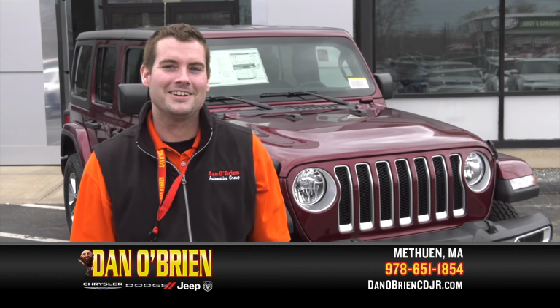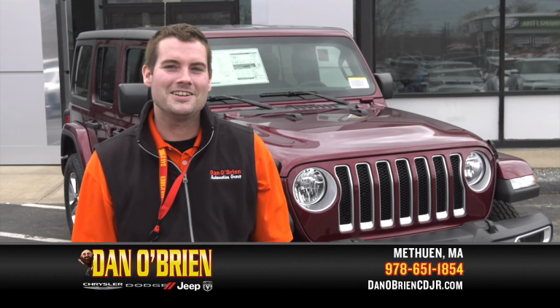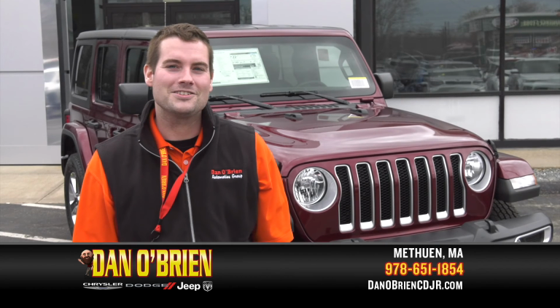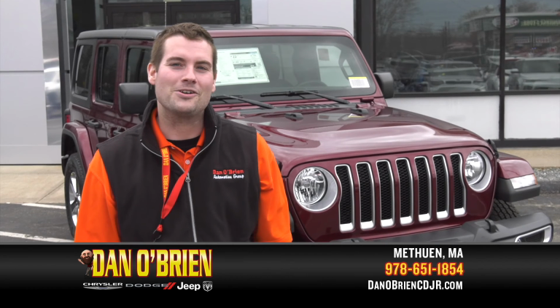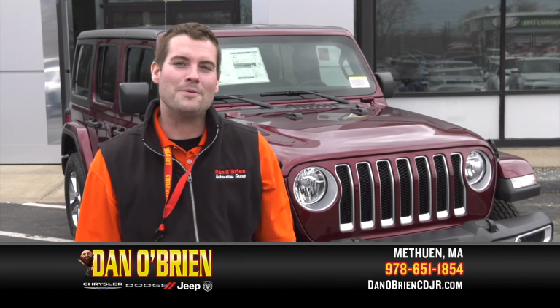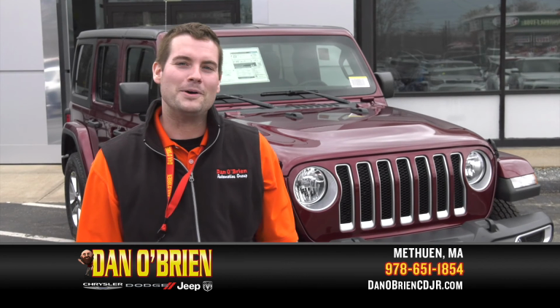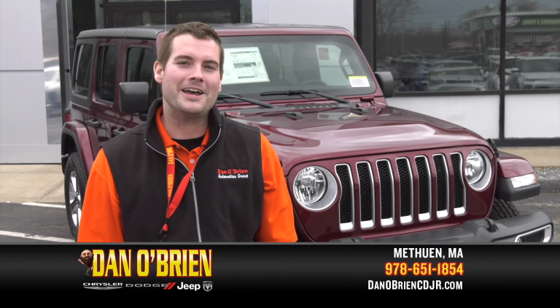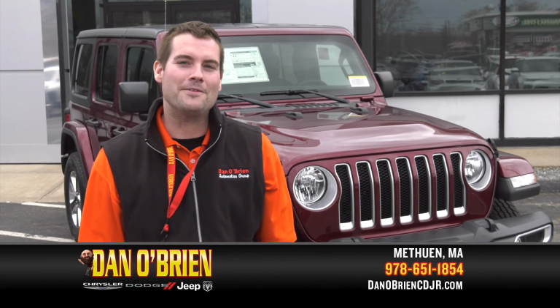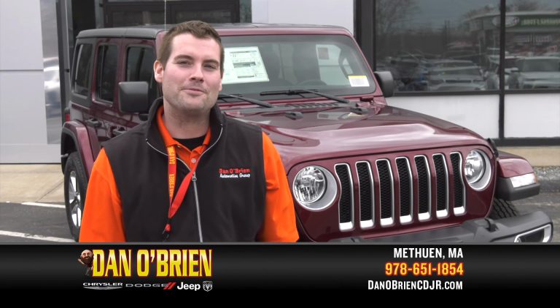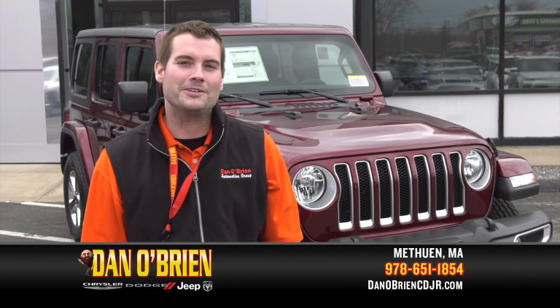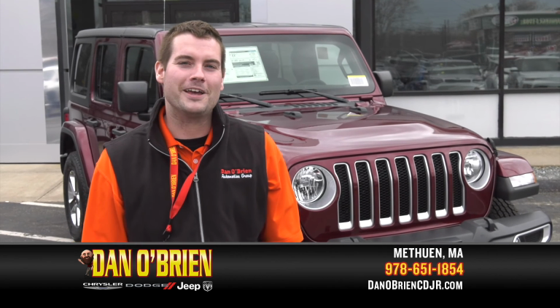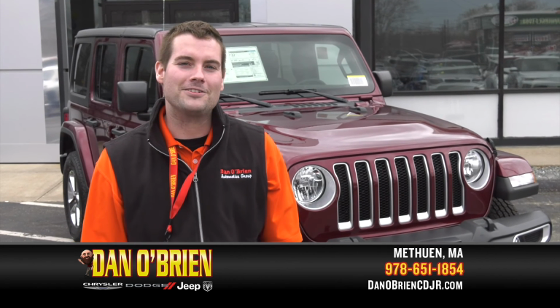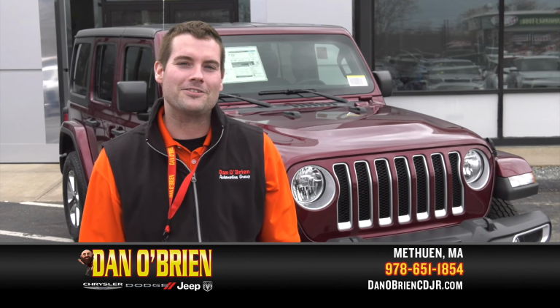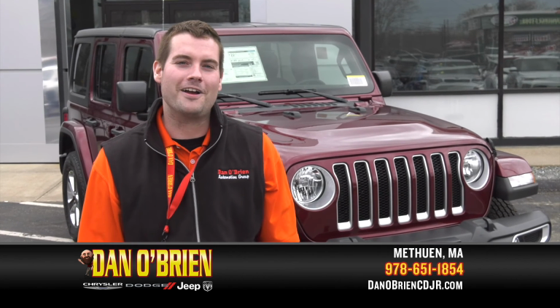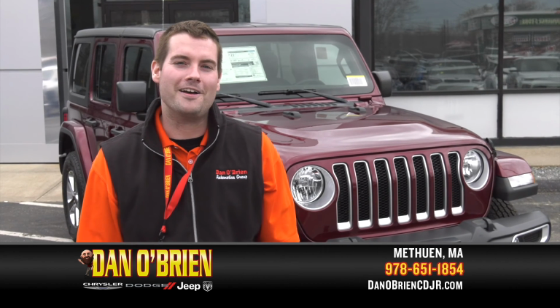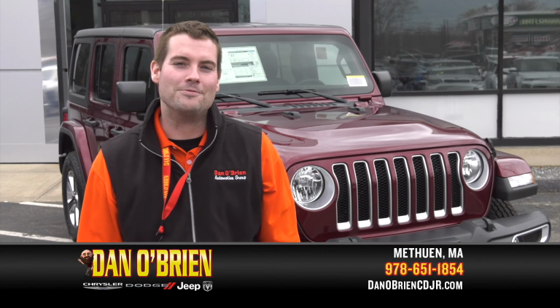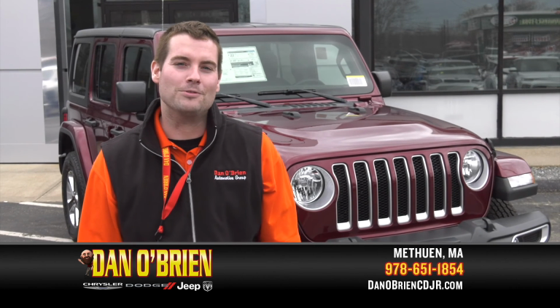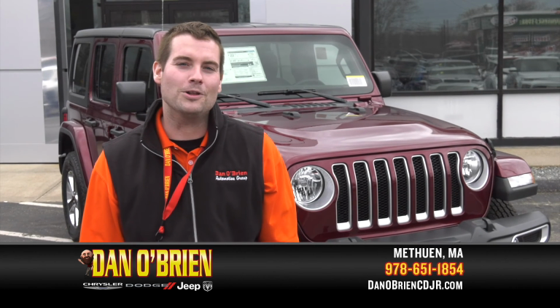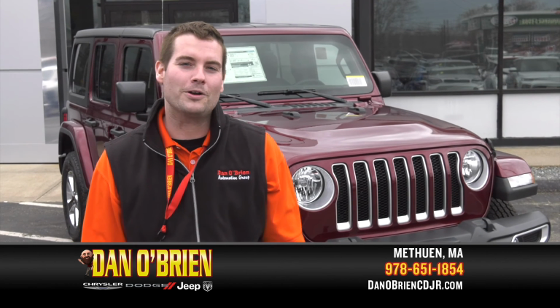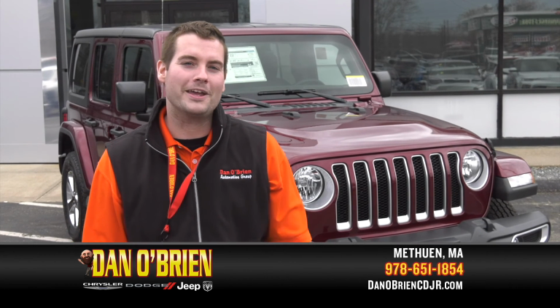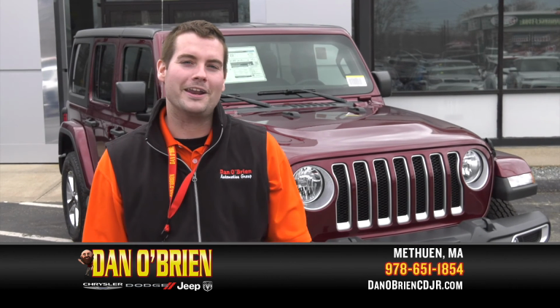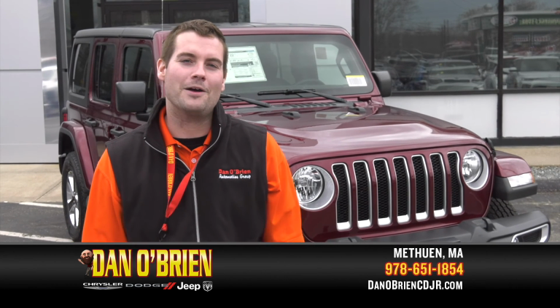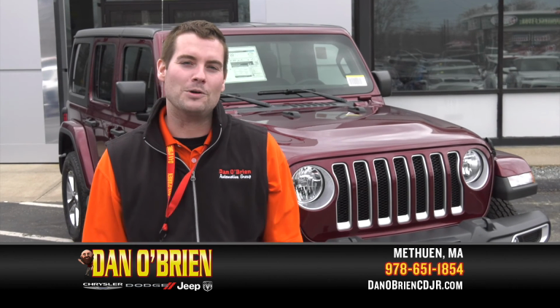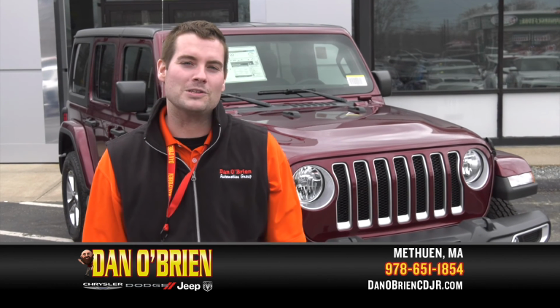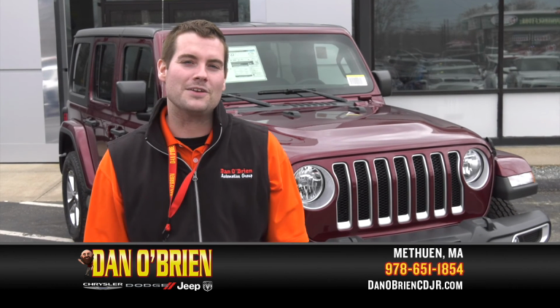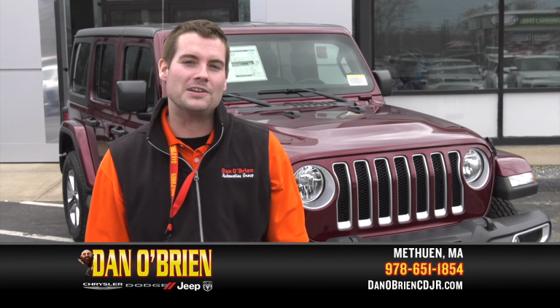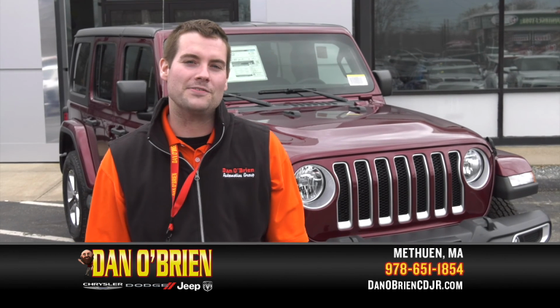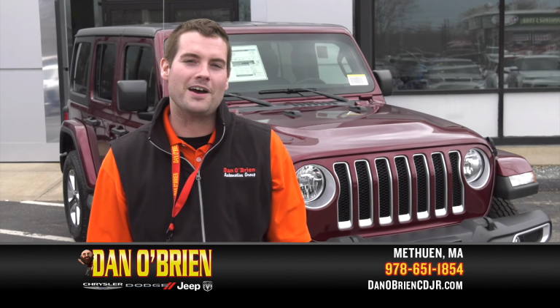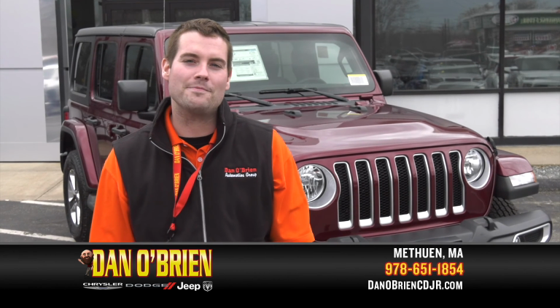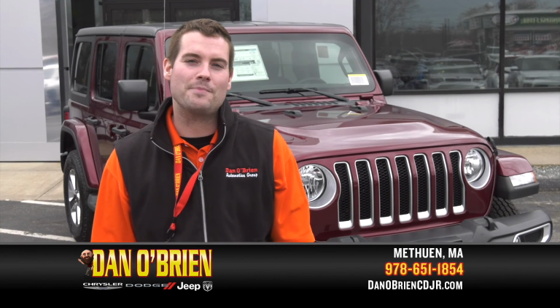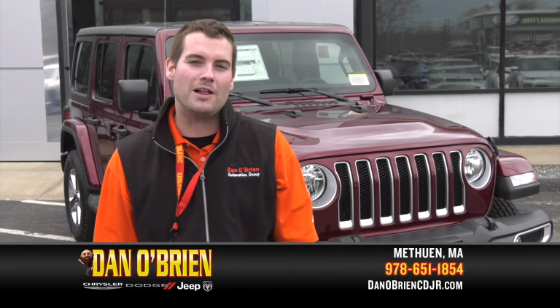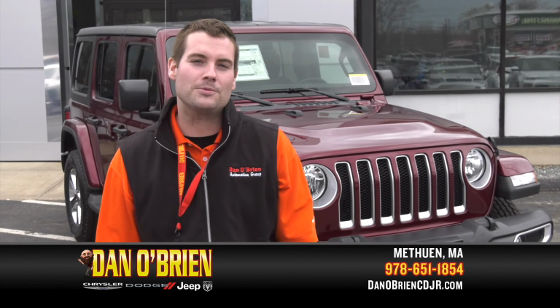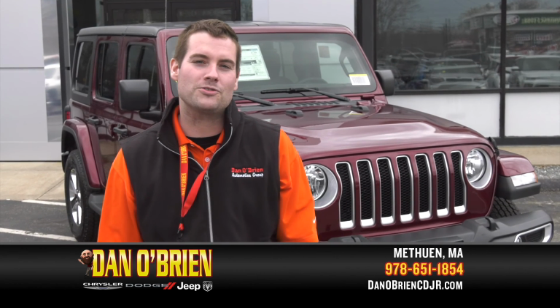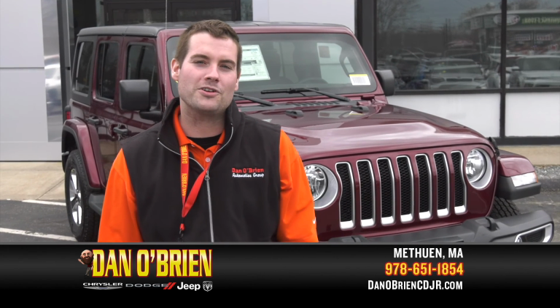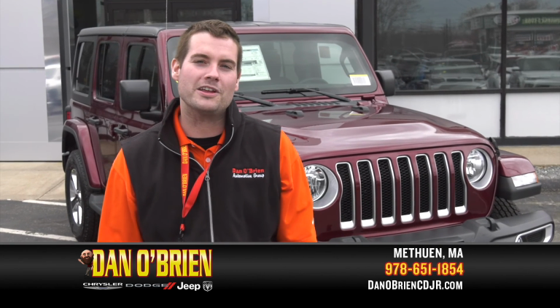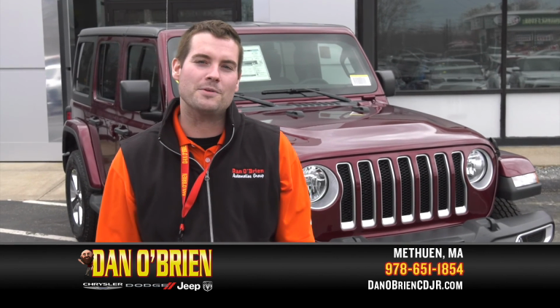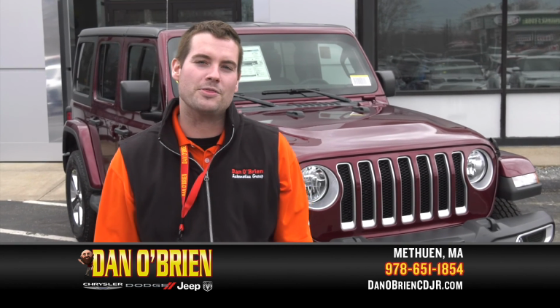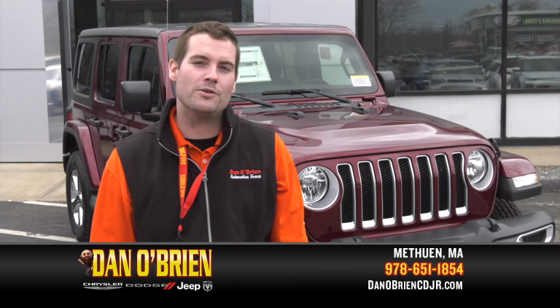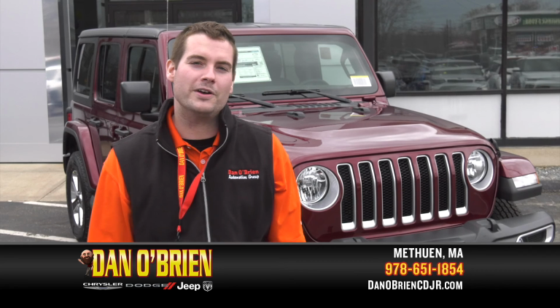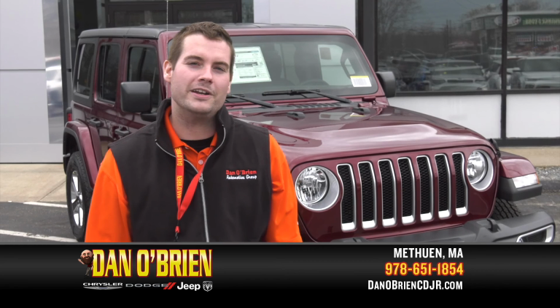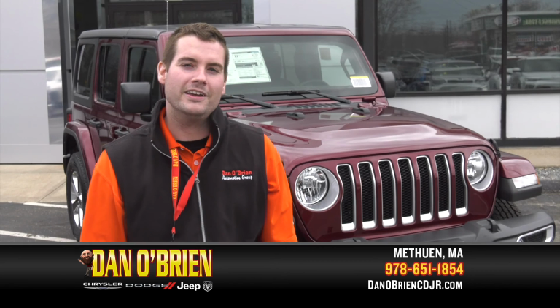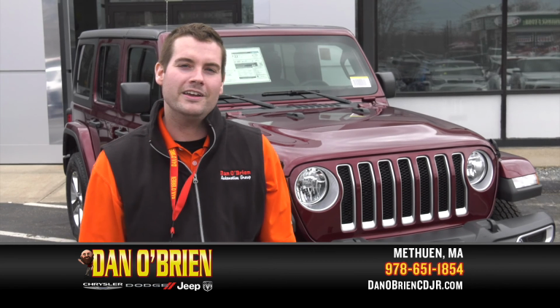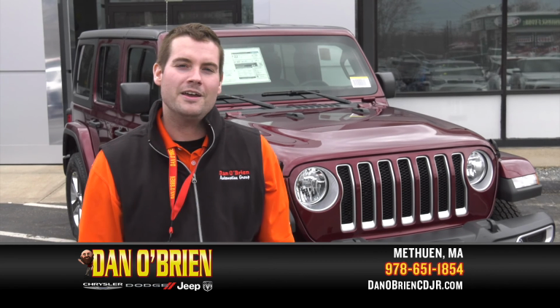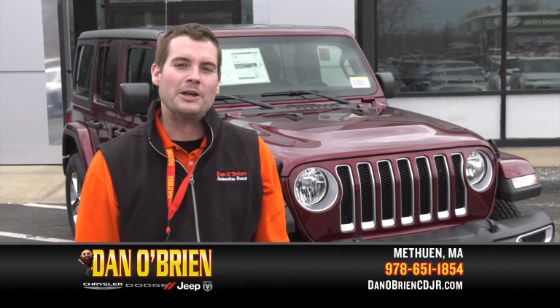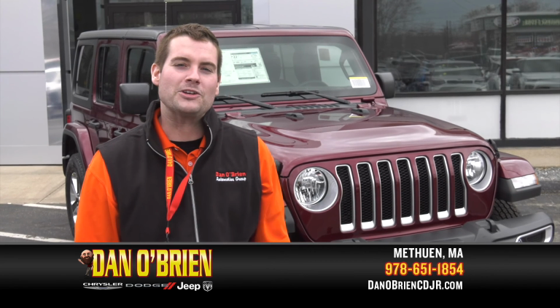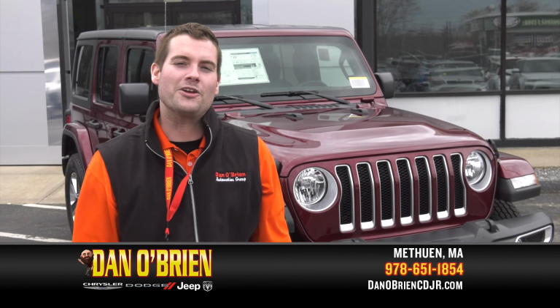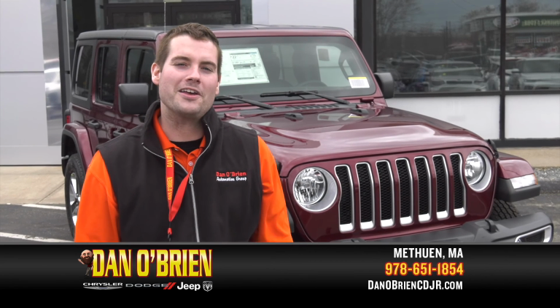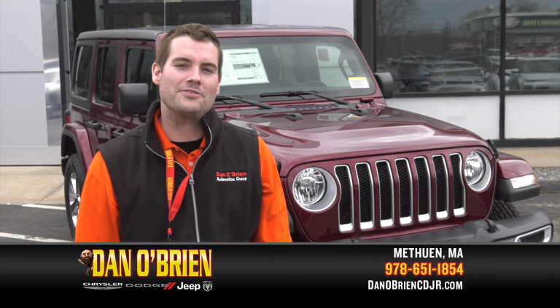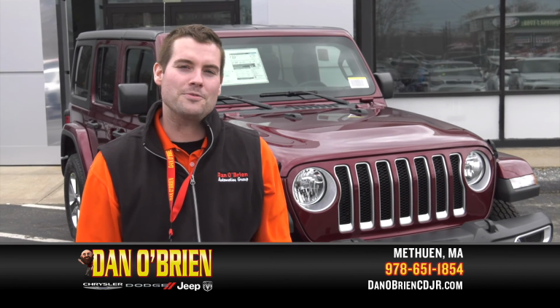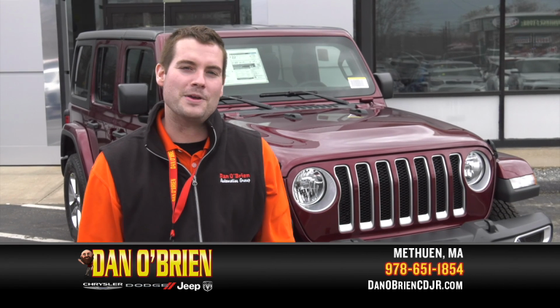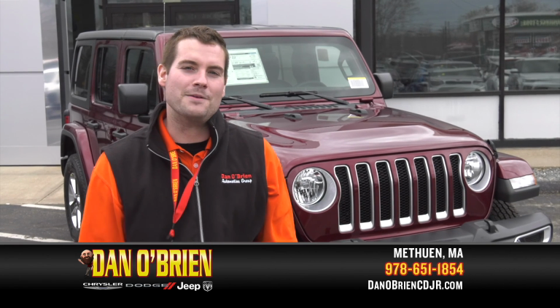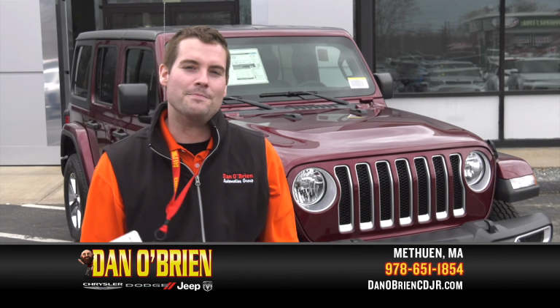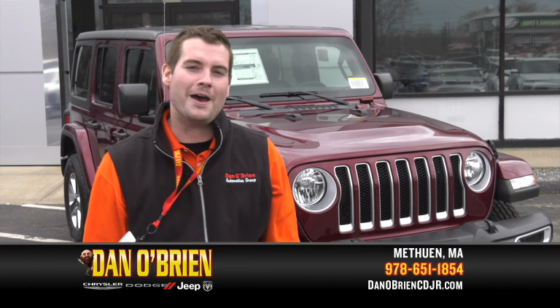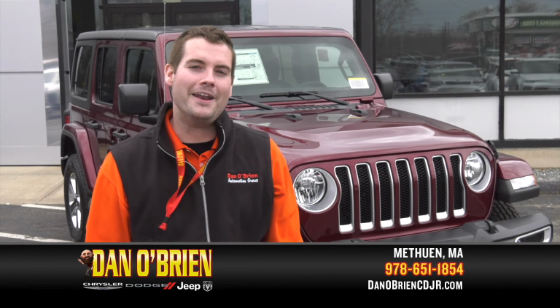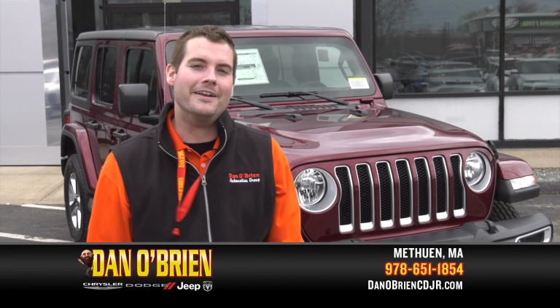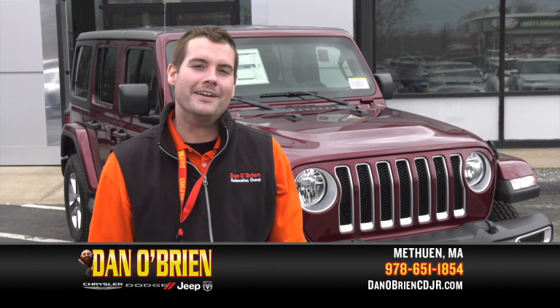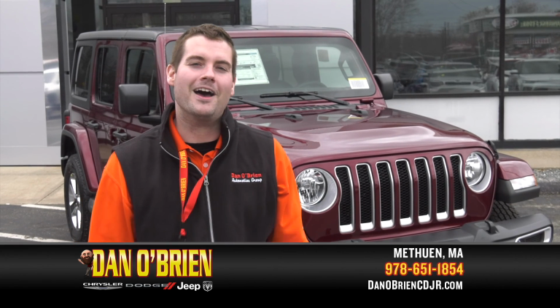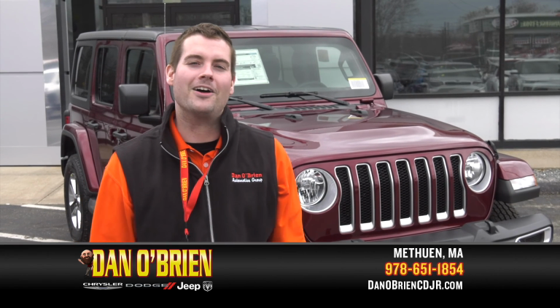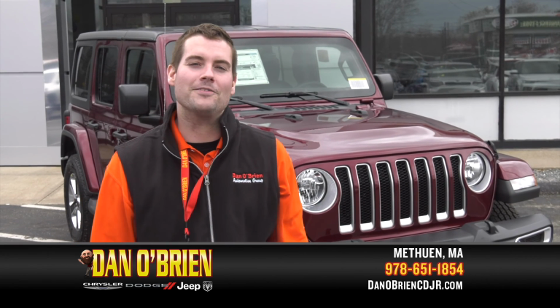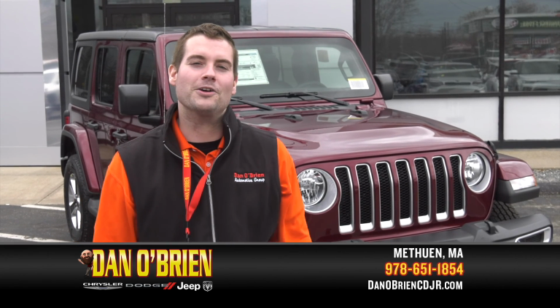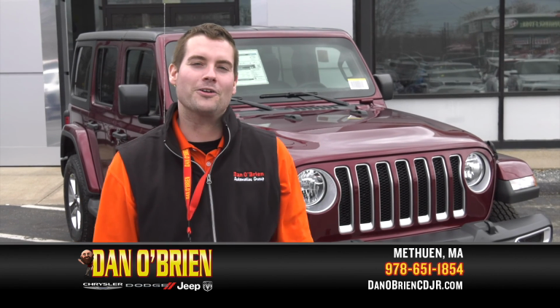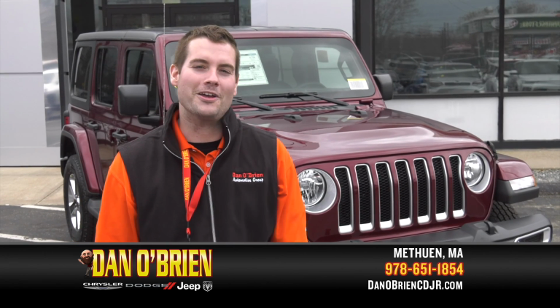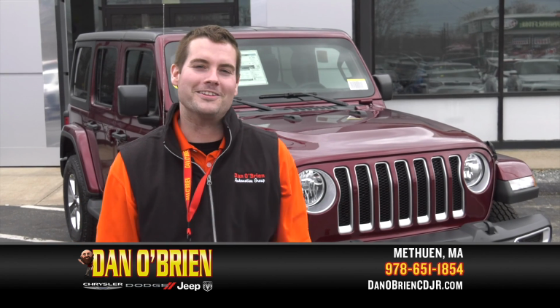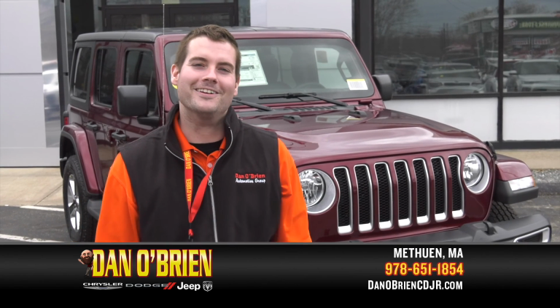So come on down for a test drive. We're located at 175 Pelham Street in Methuen. Make sure you ask for me, Ben, and I'll give you a great deal.